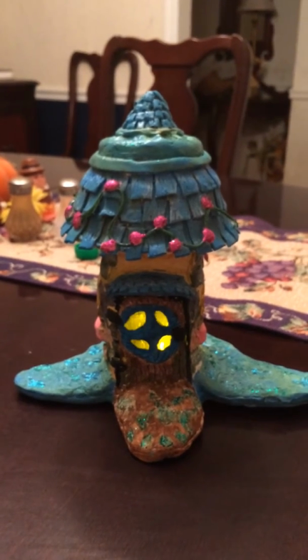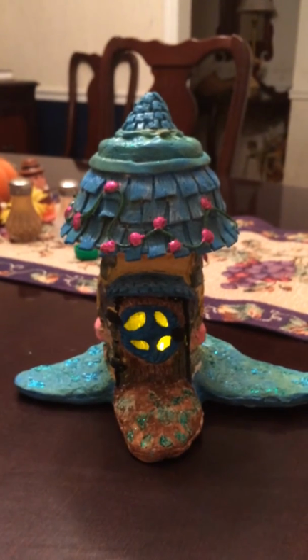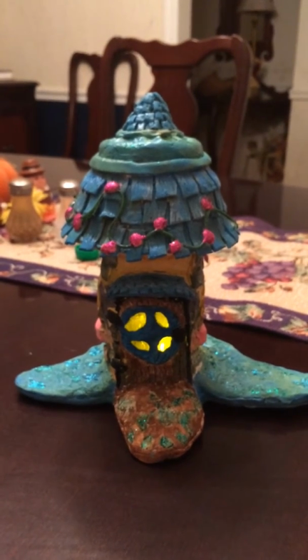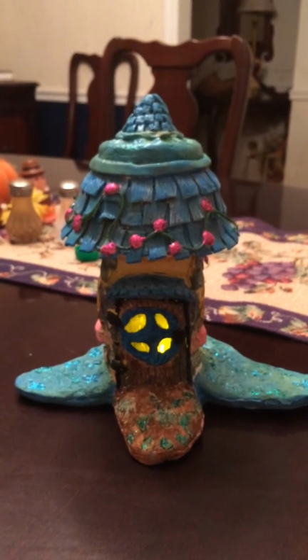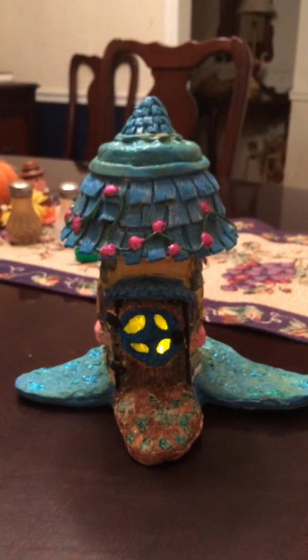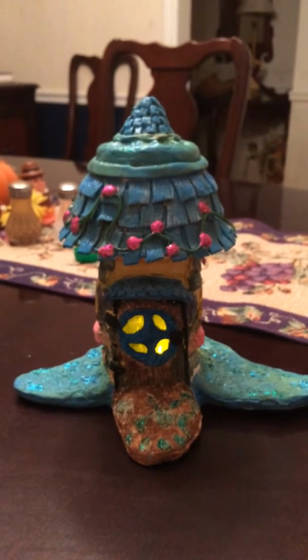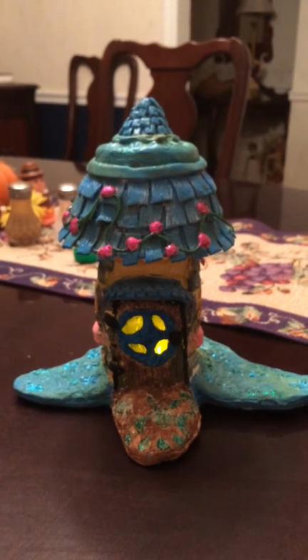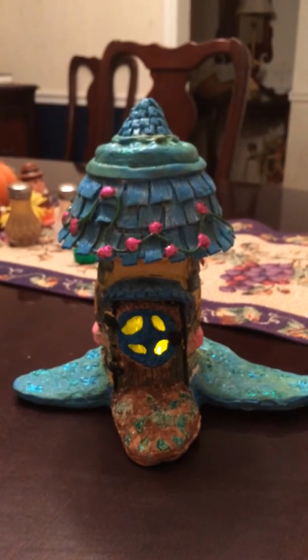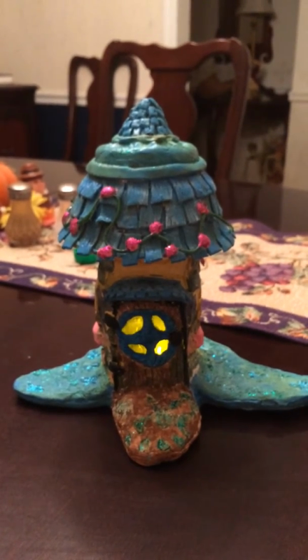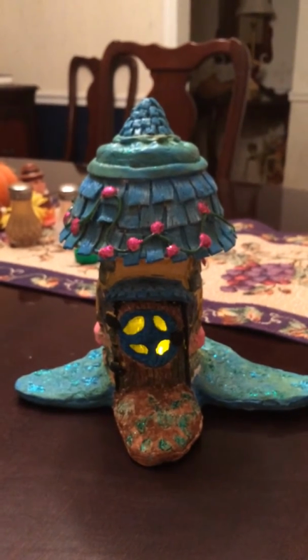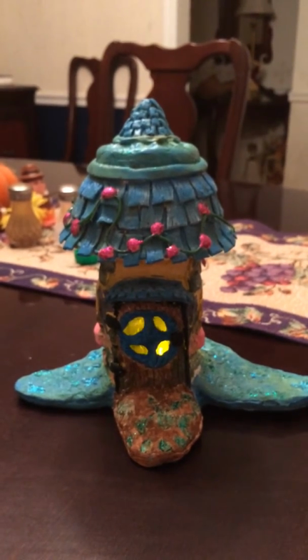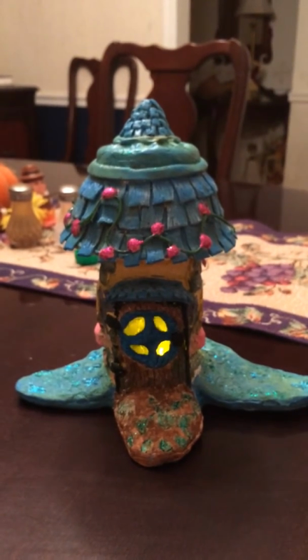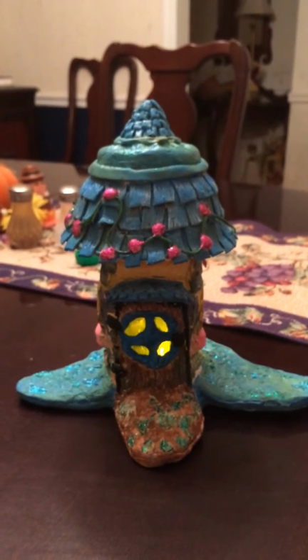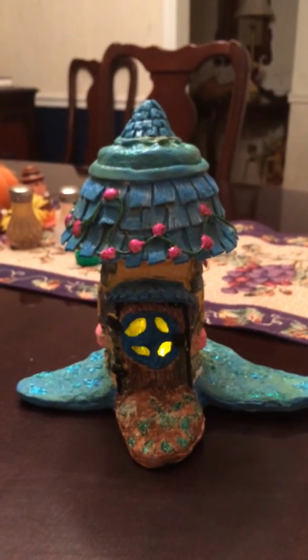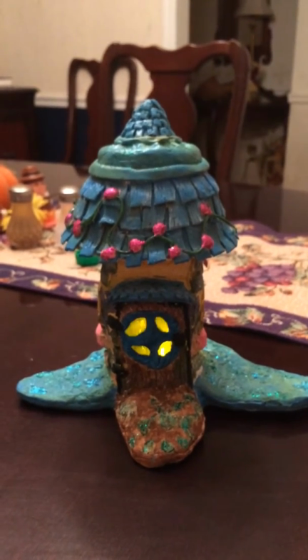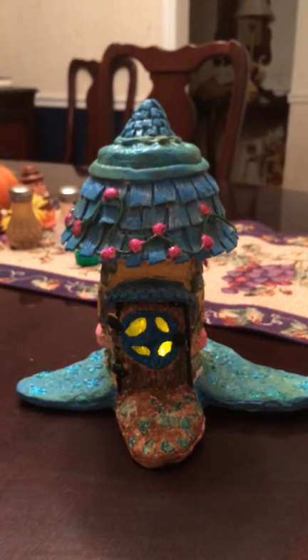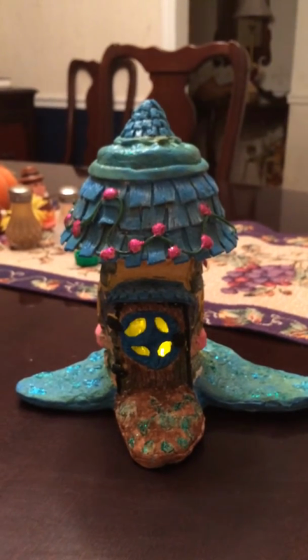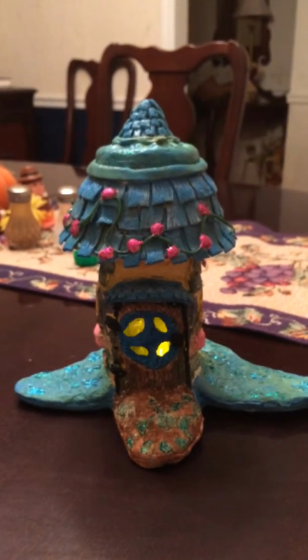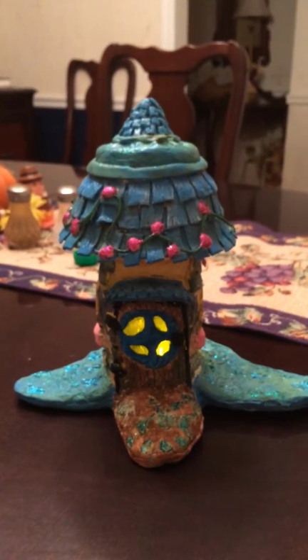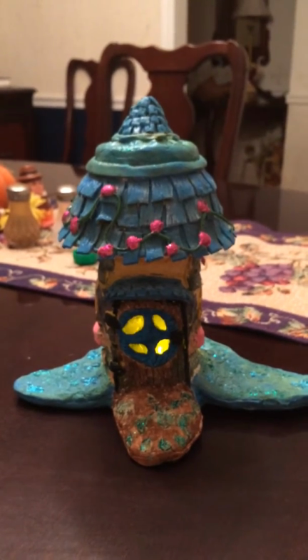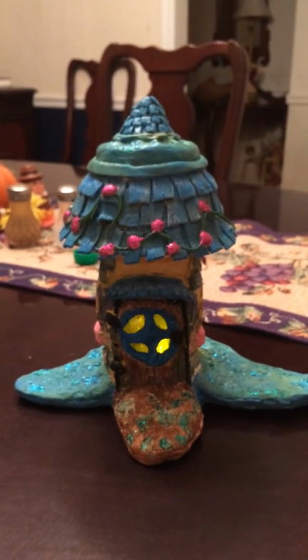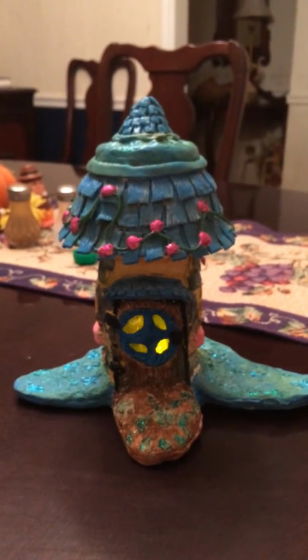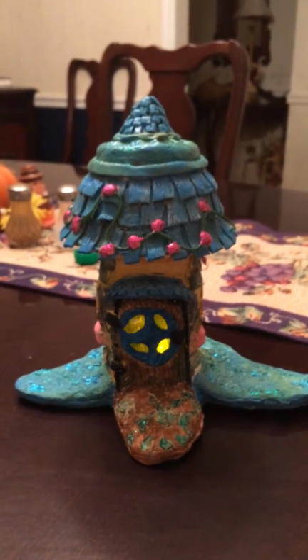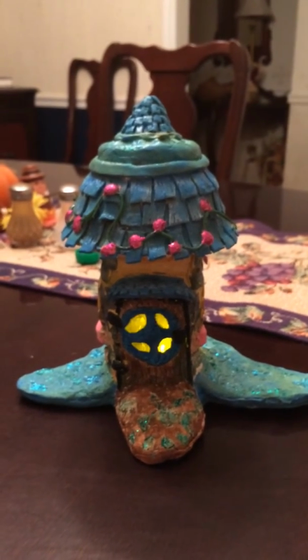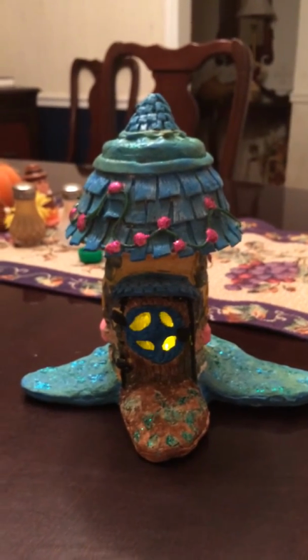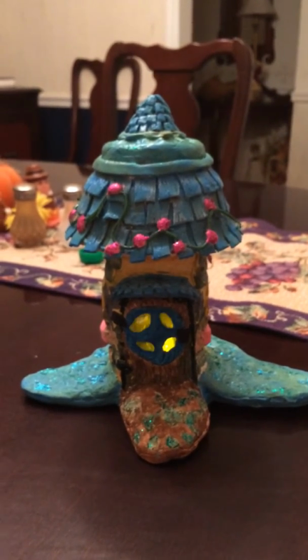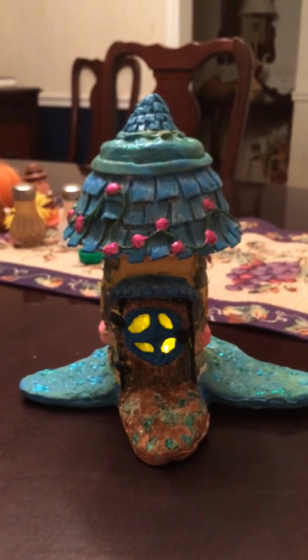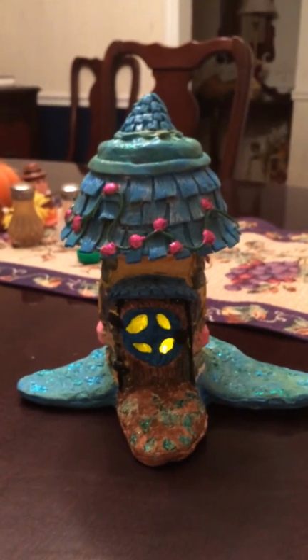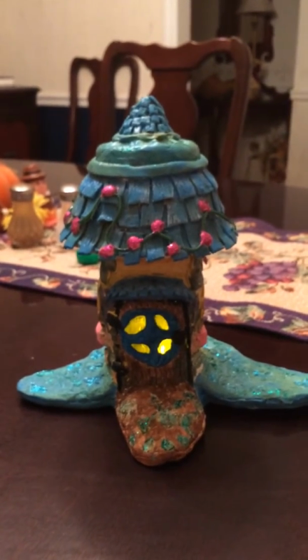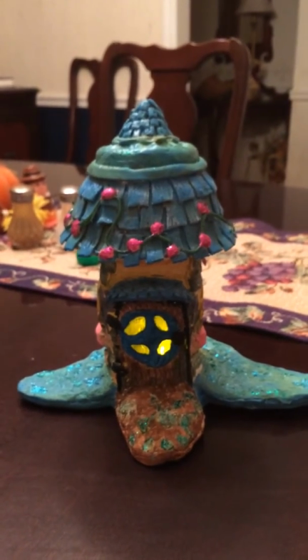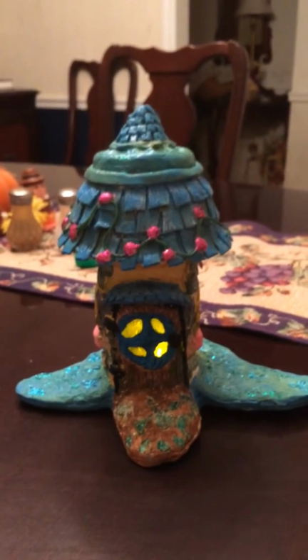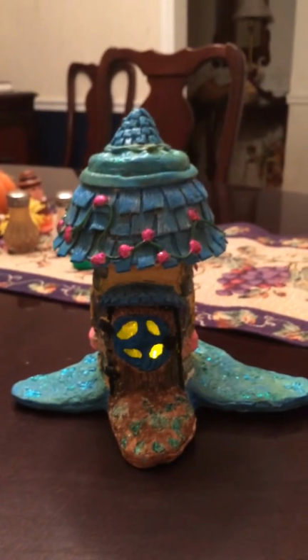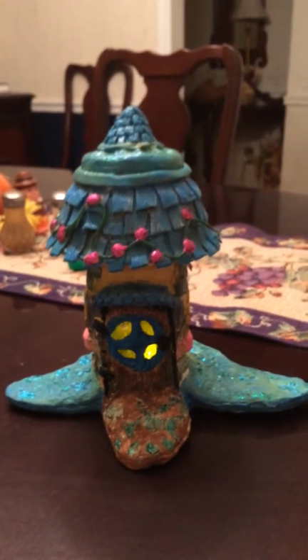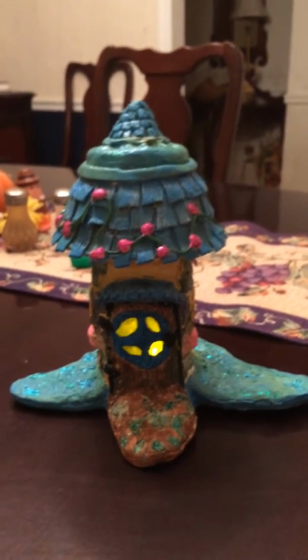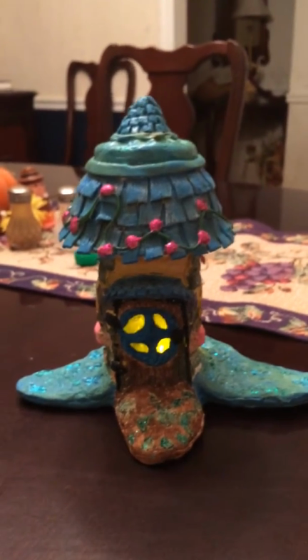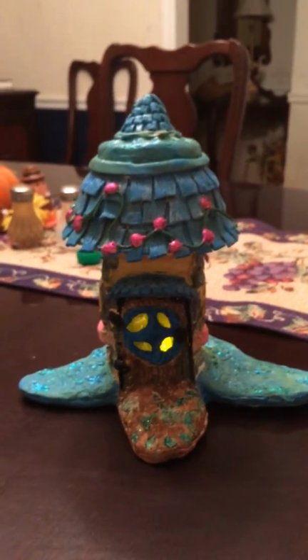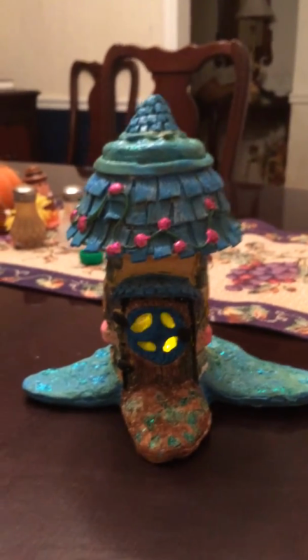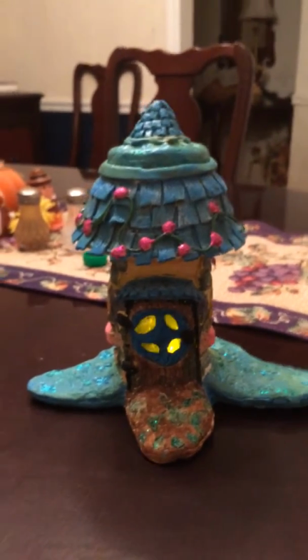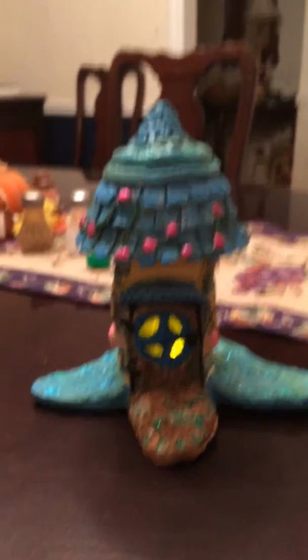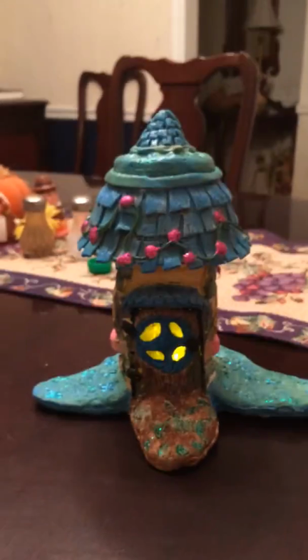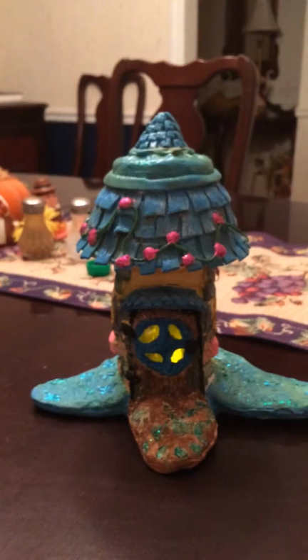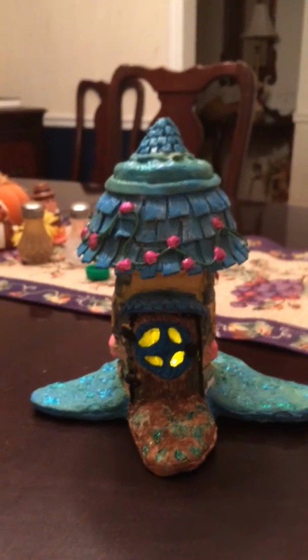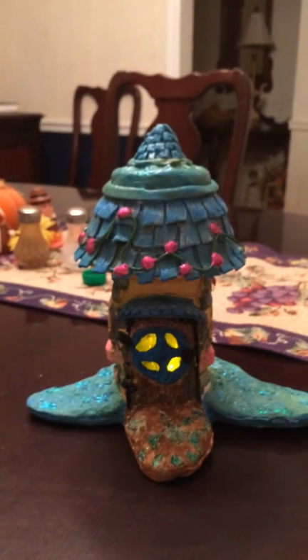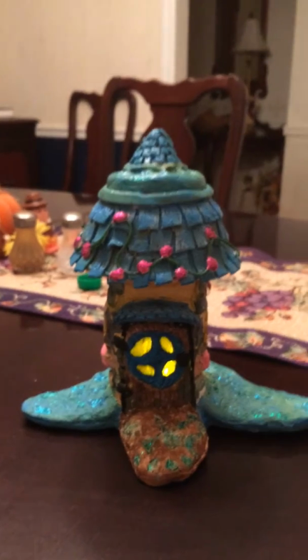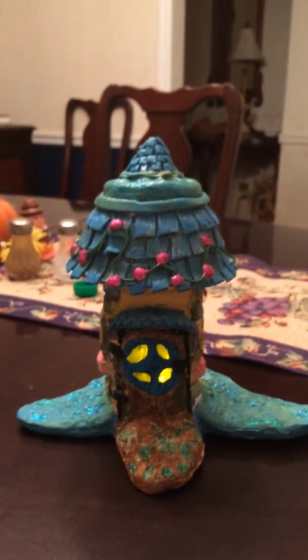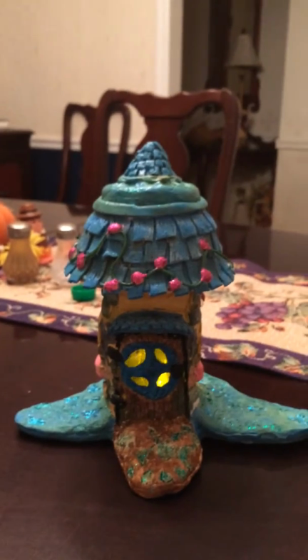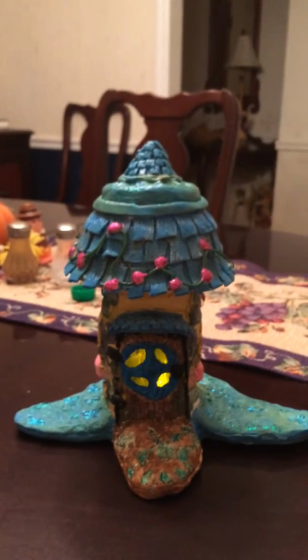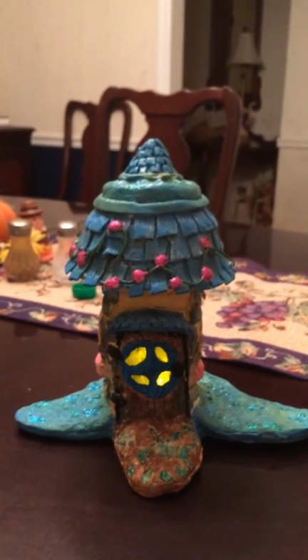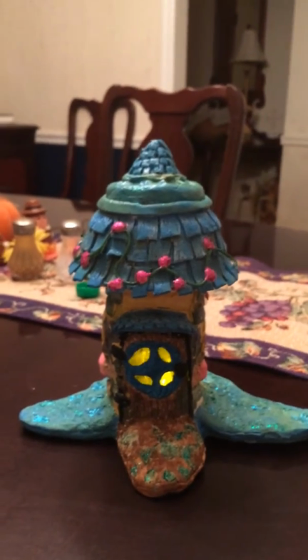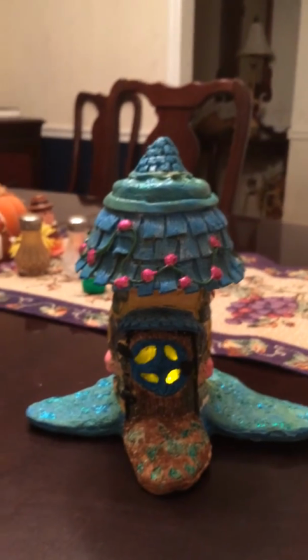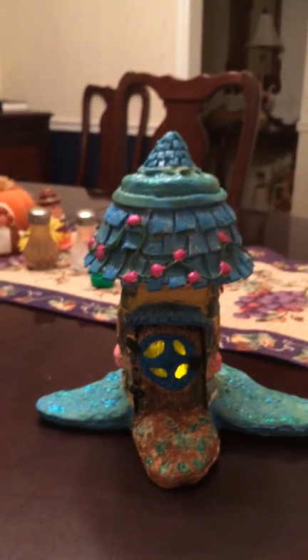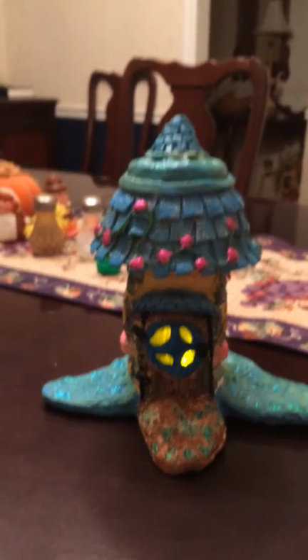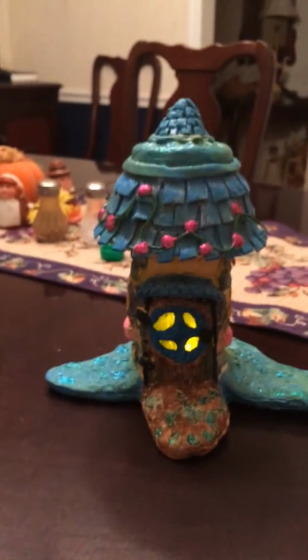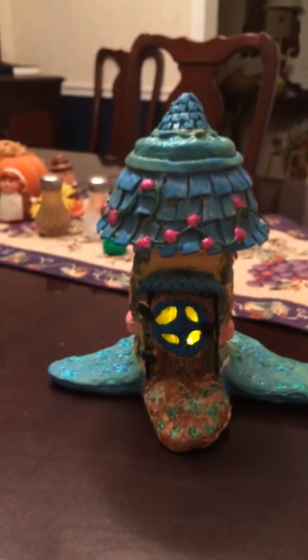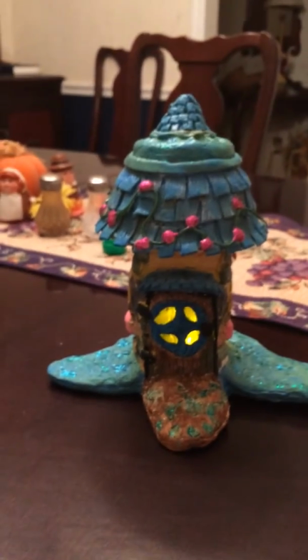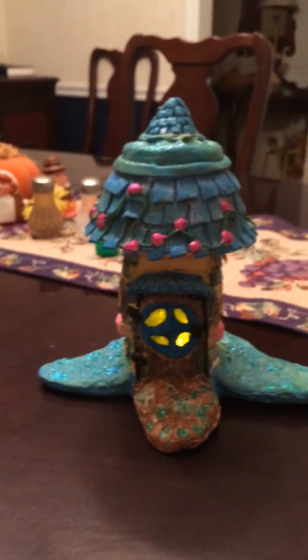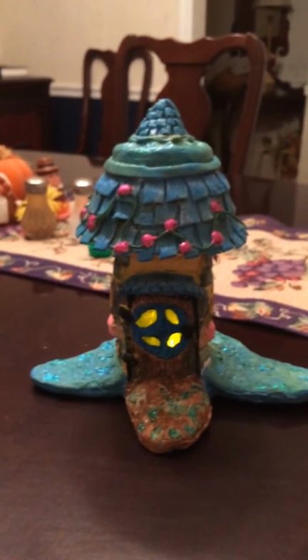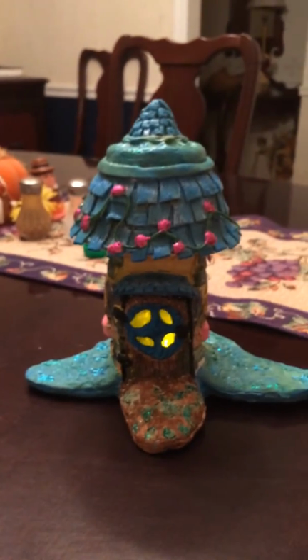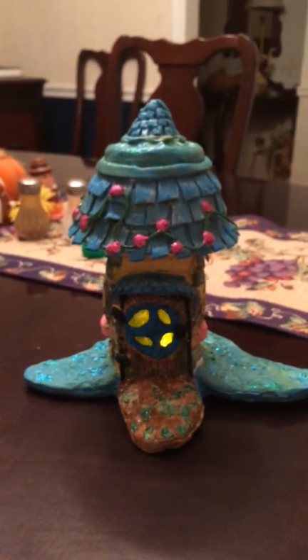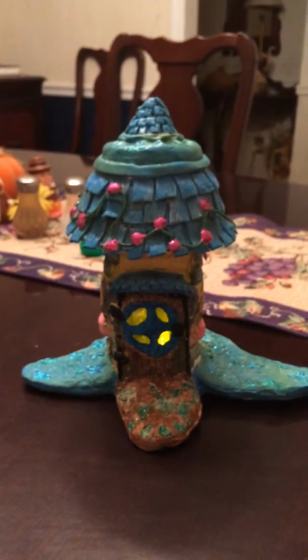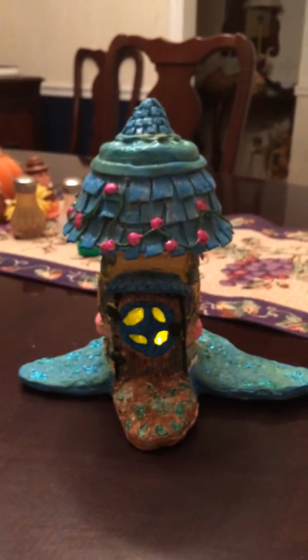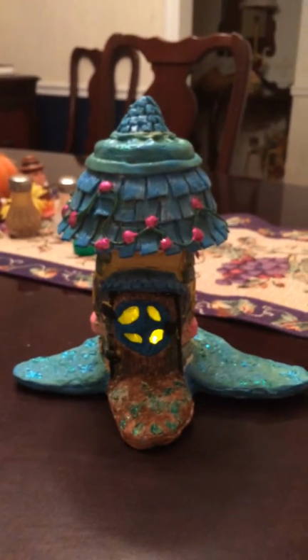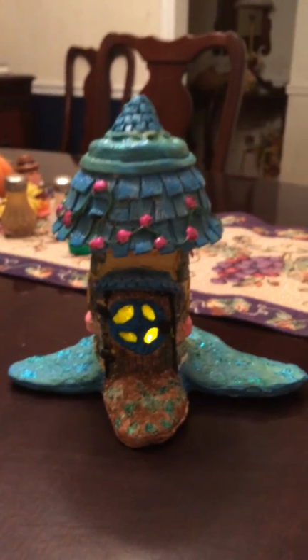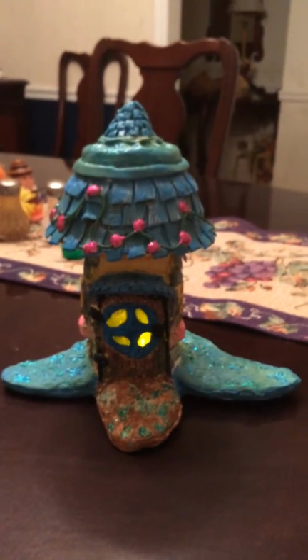Thanks for dropping in. Give me a thumbs up if you like it. Thank you. Rhonda's Fairy Houses.